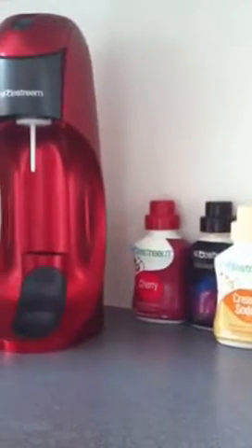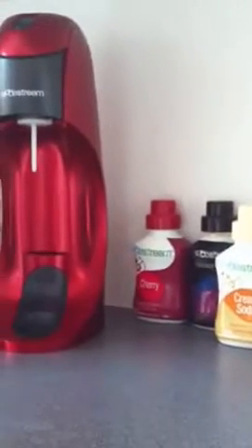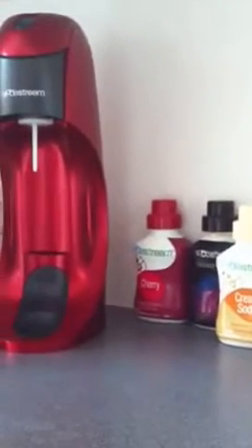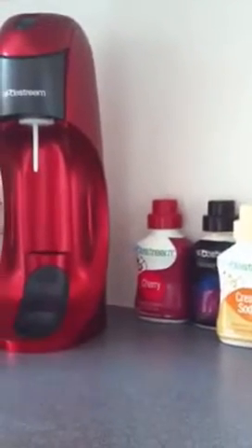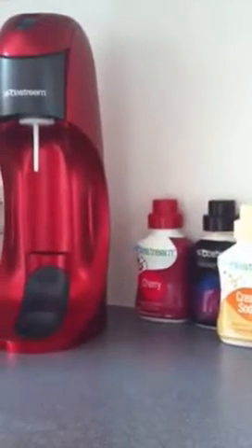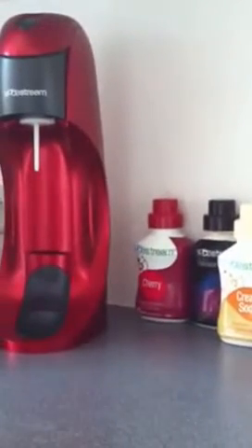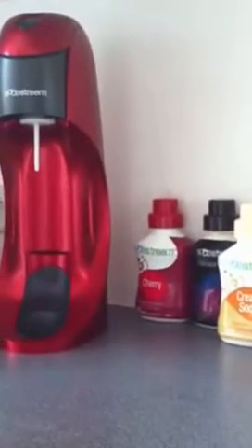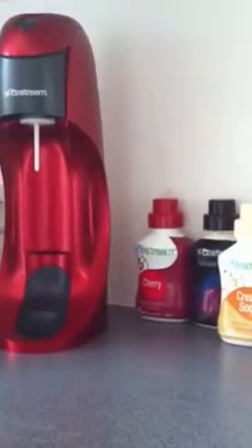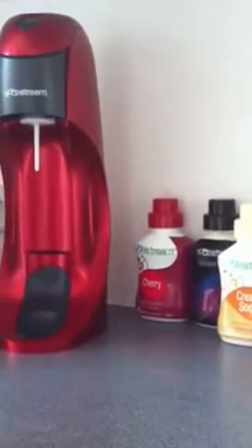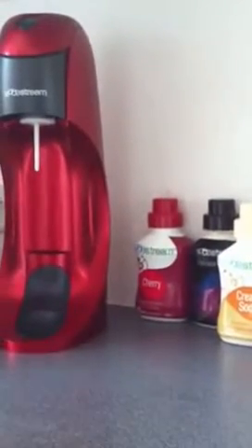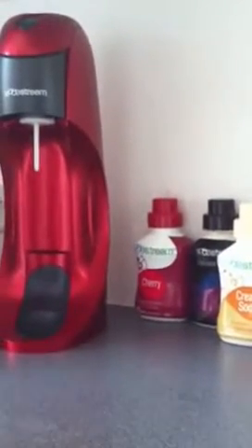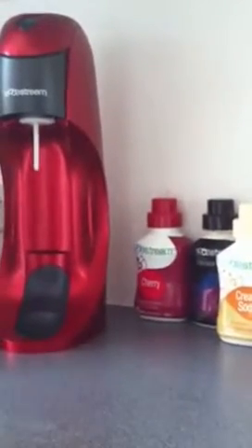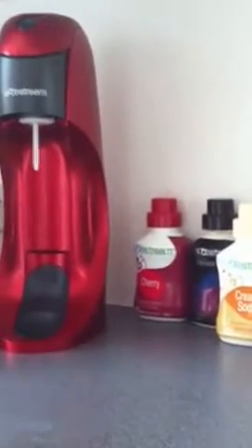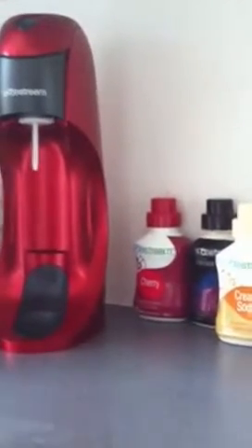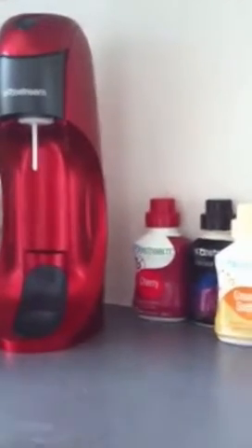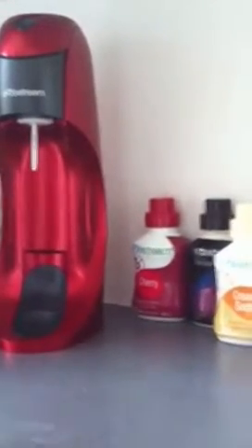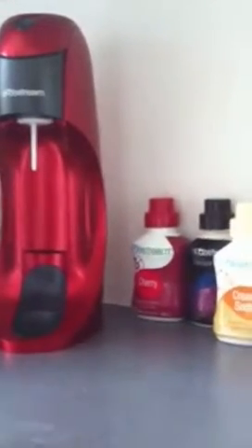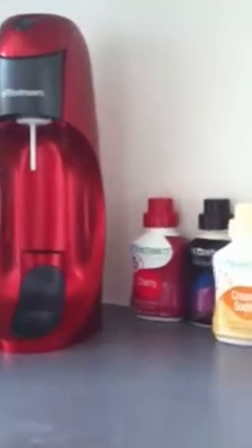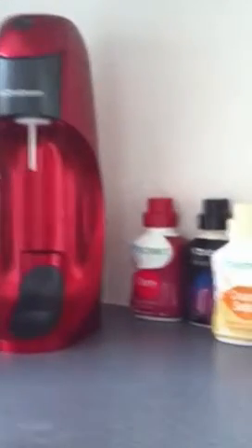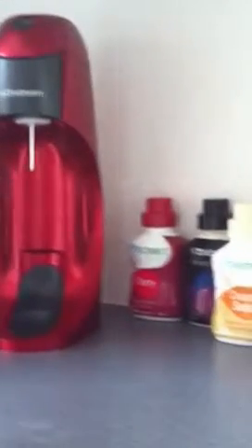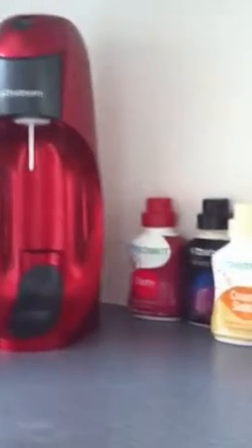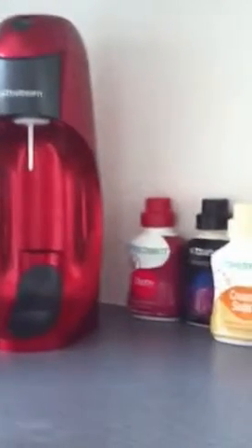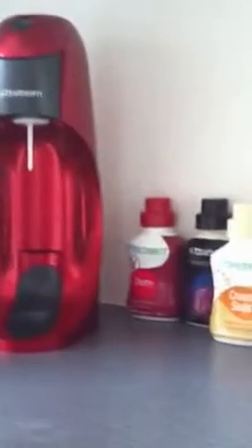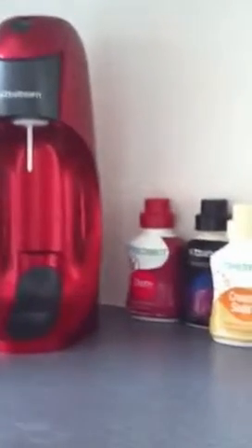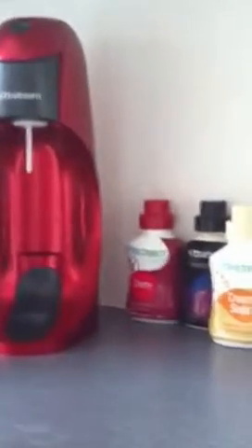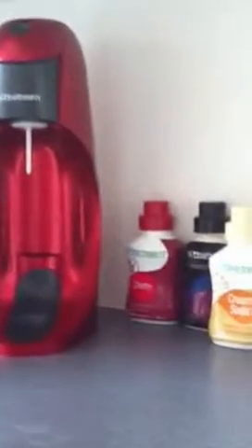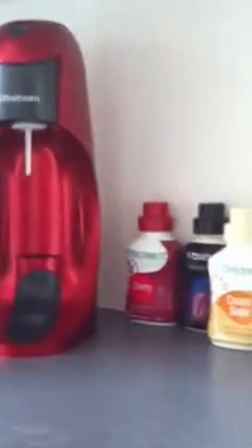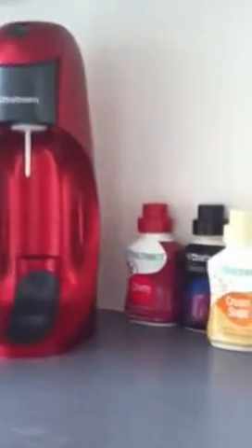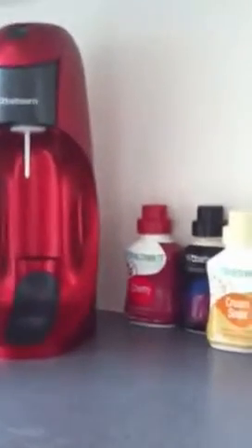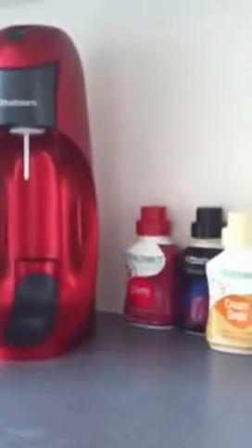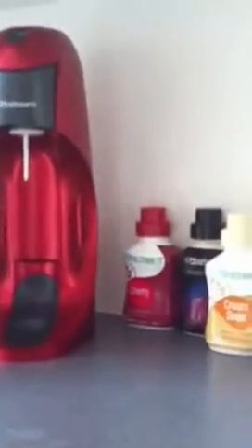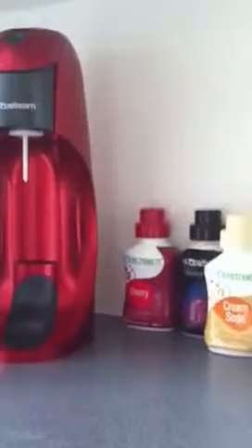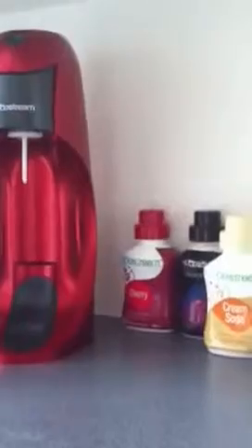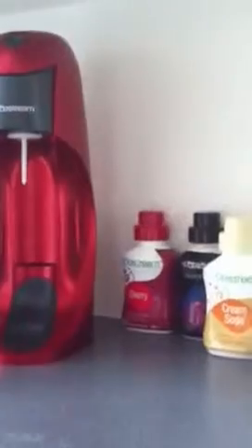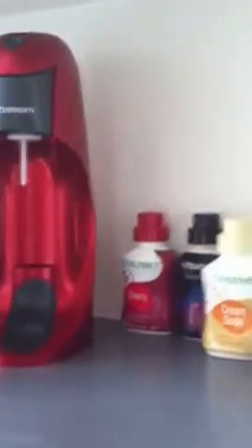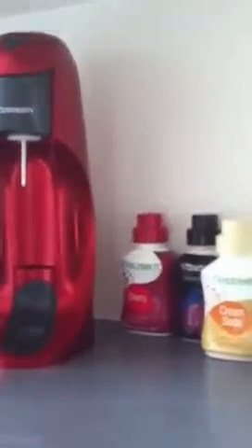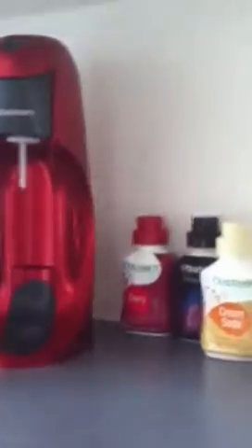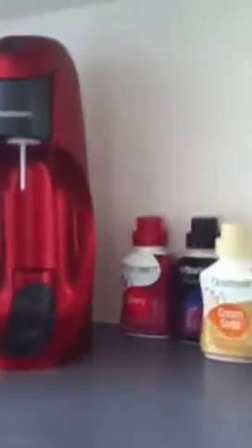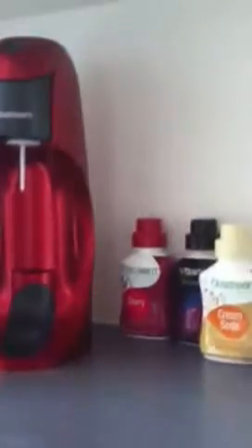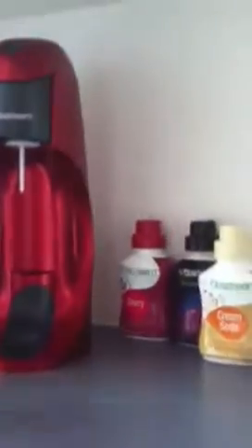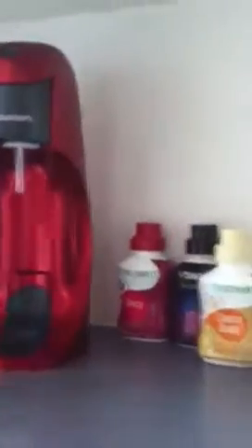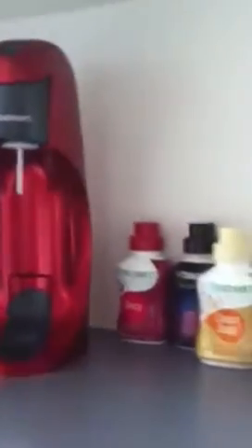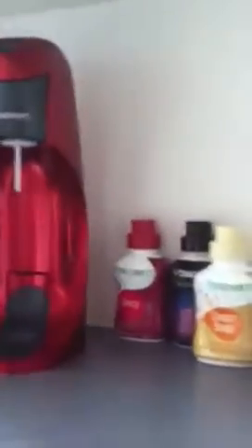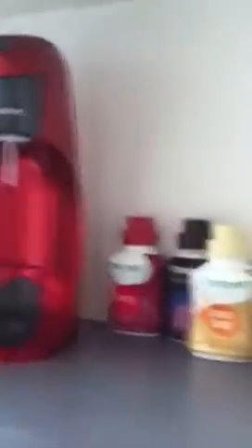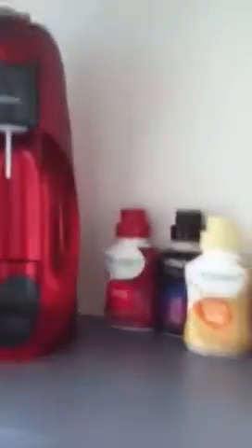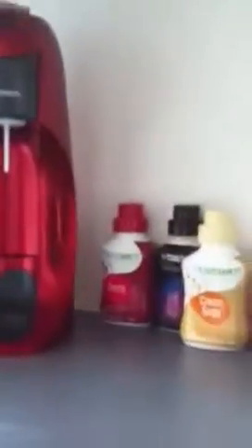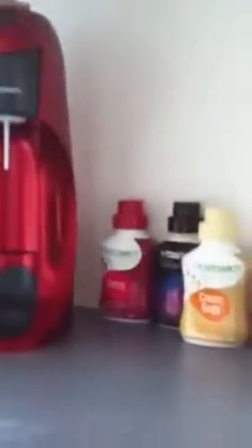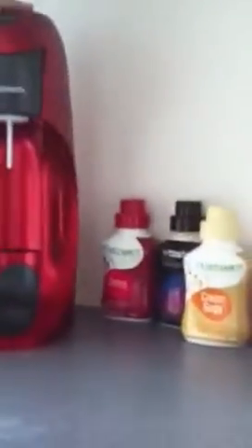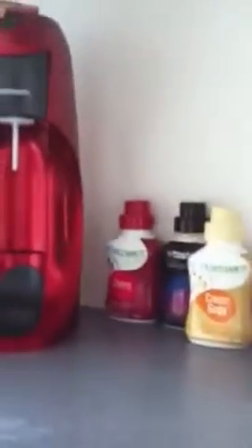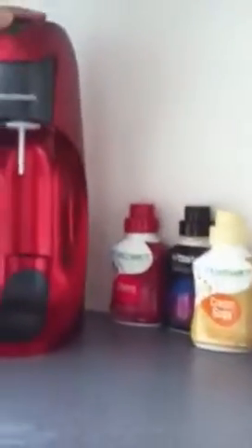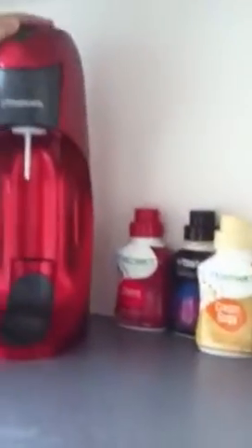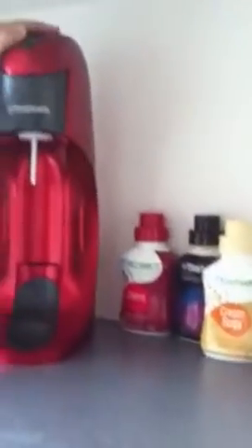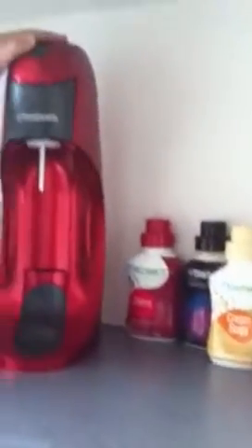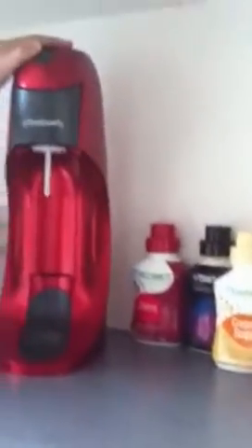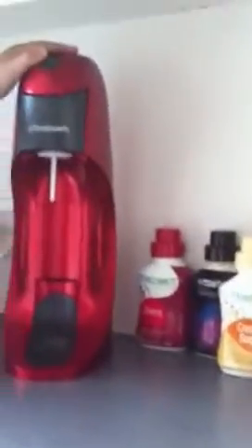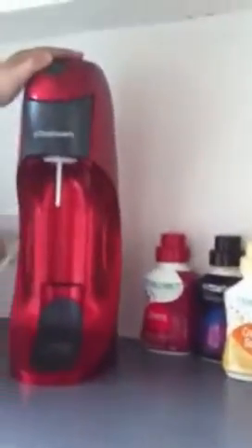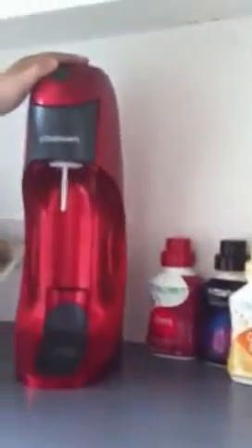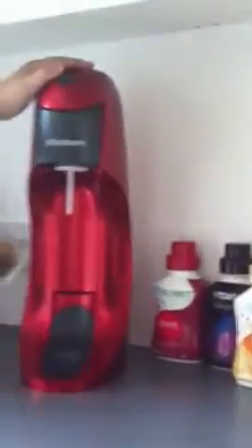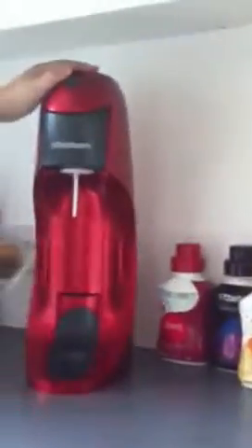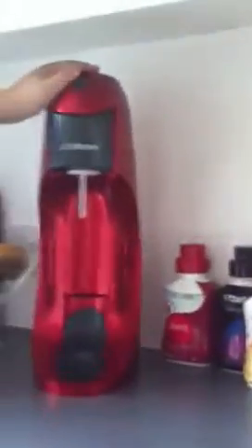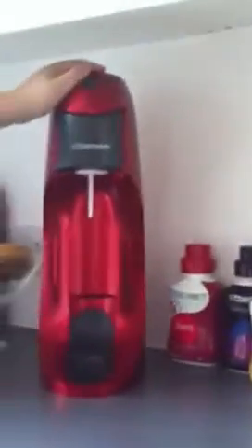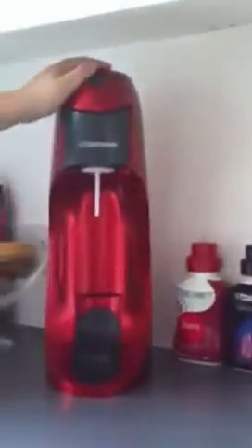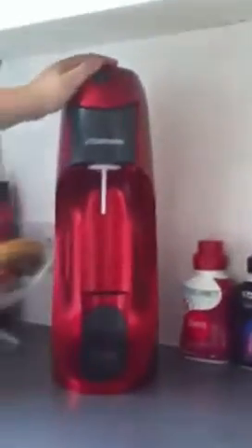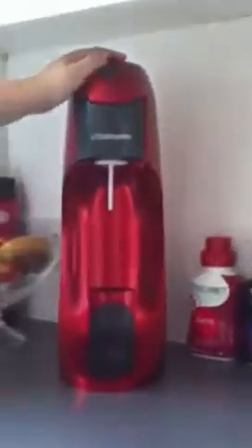Hi YouTube, today I've got for you a quick review on the SodaStream kit, which is one of these bad boys.